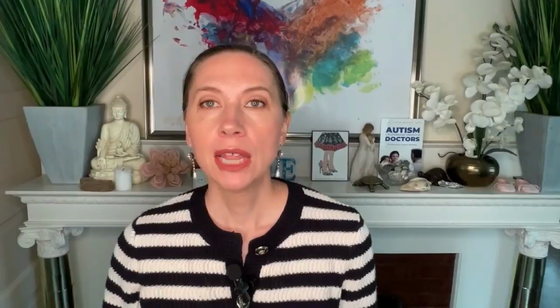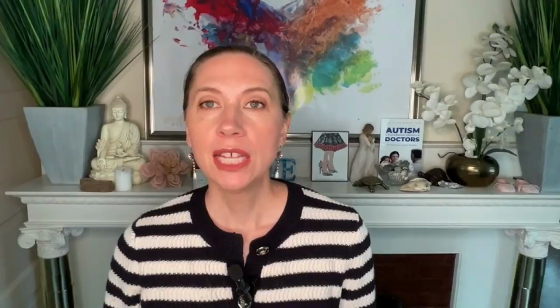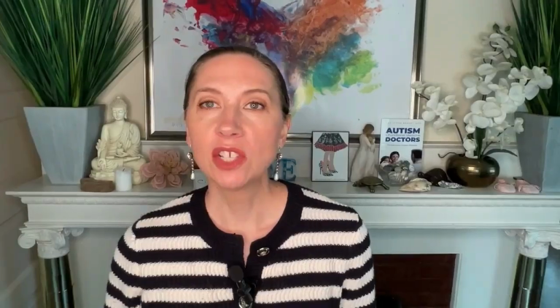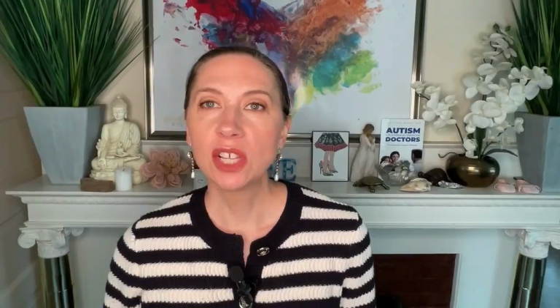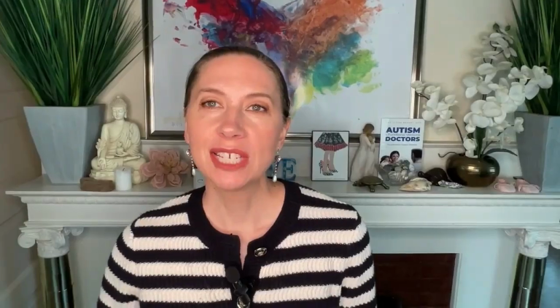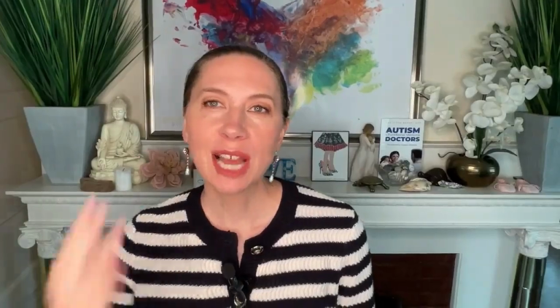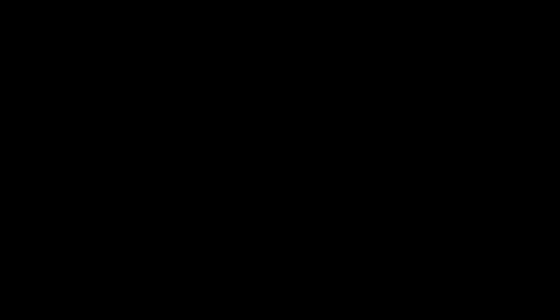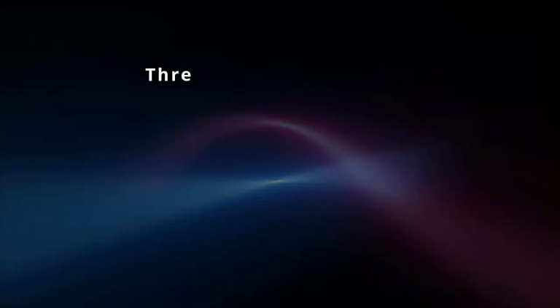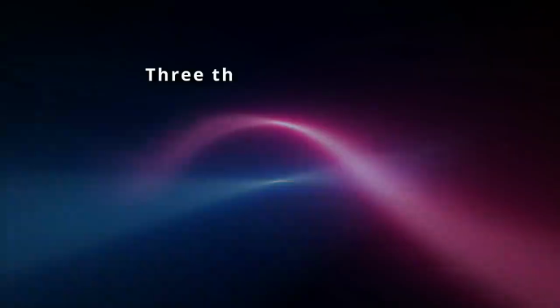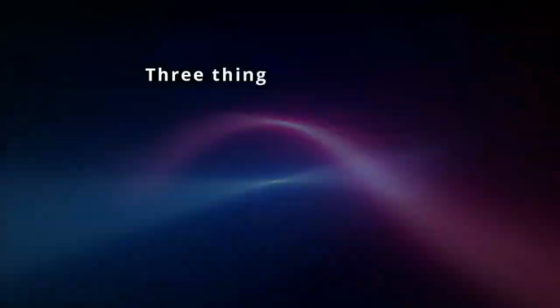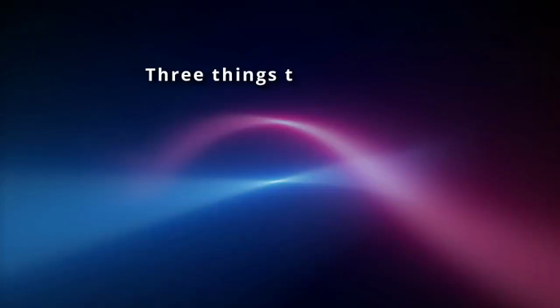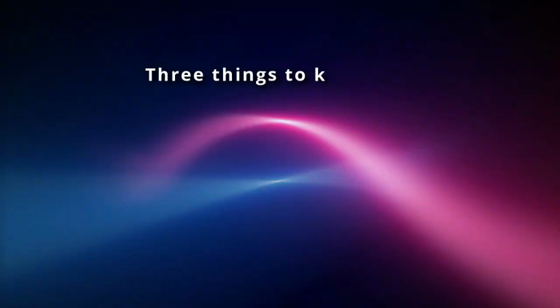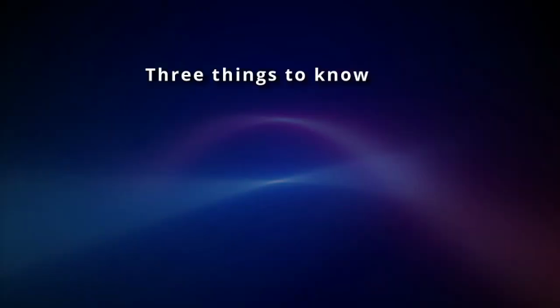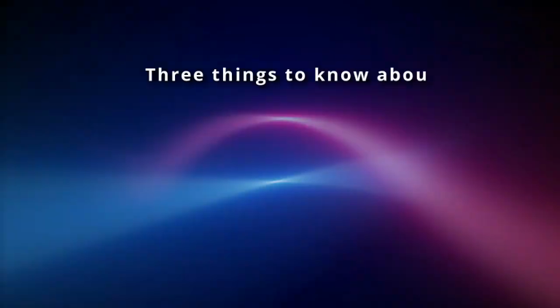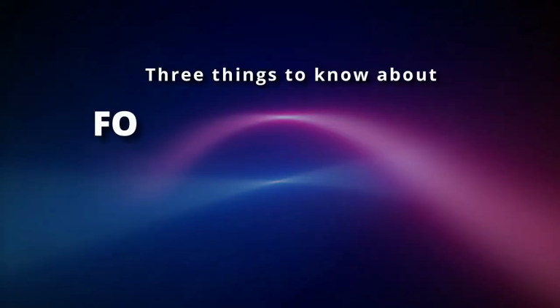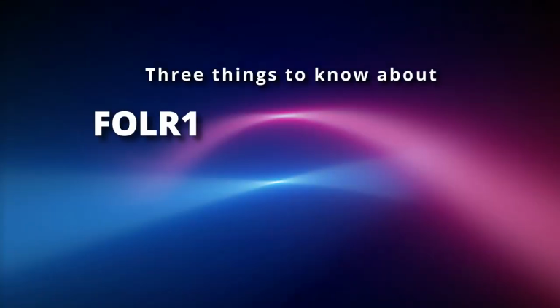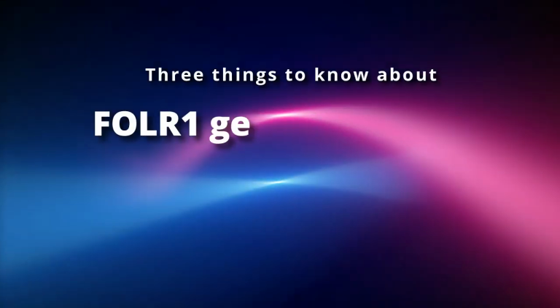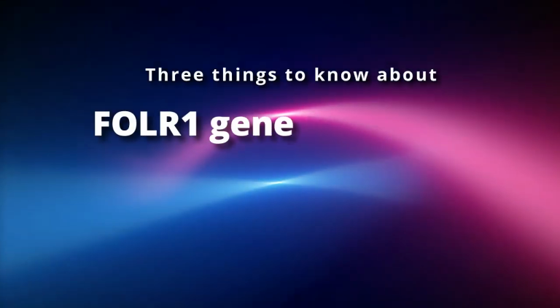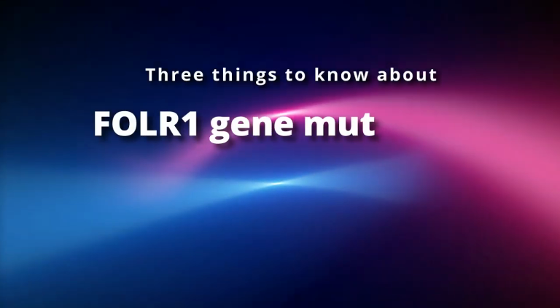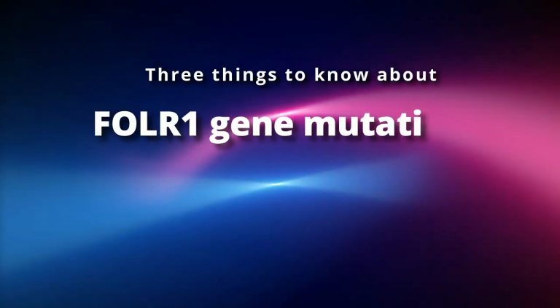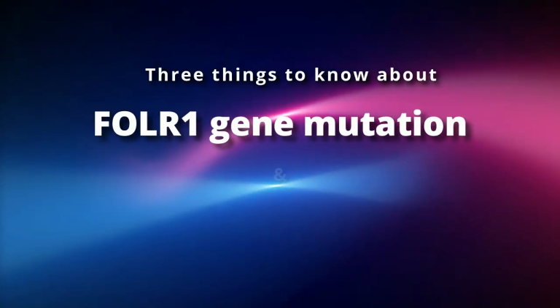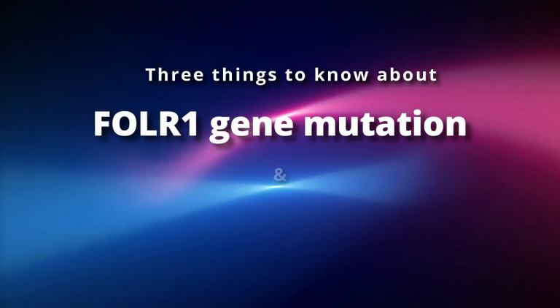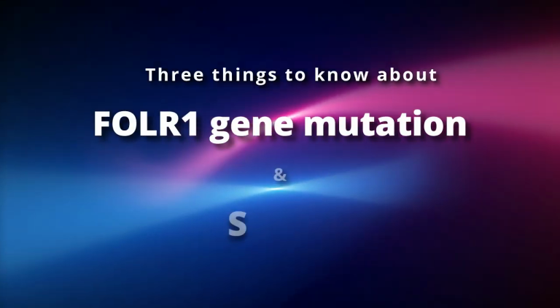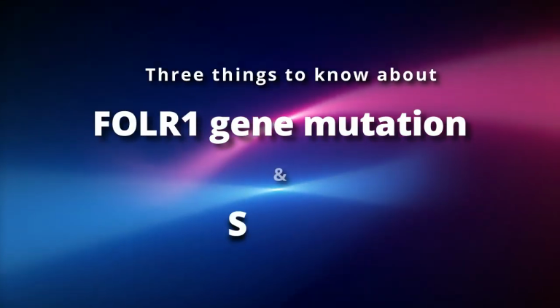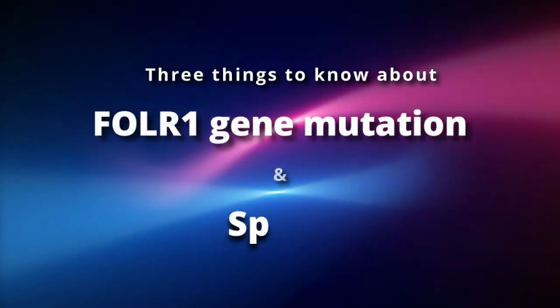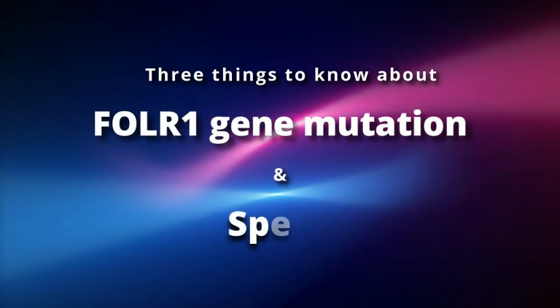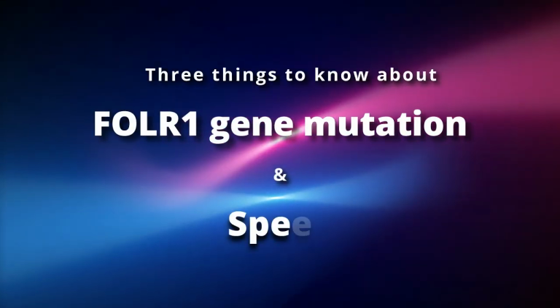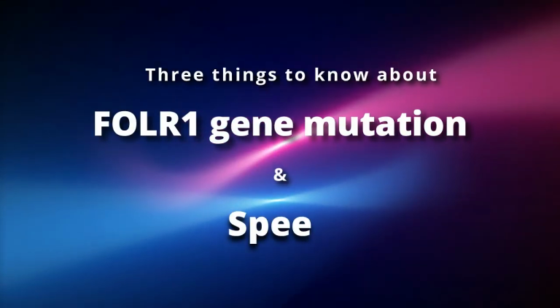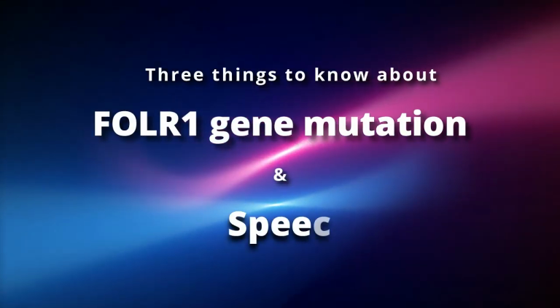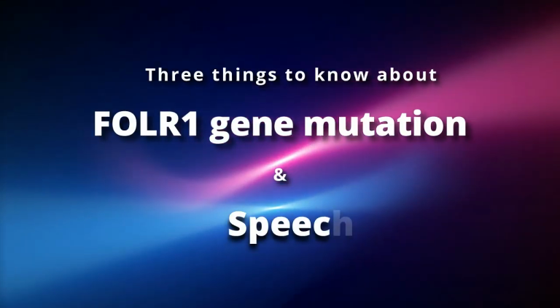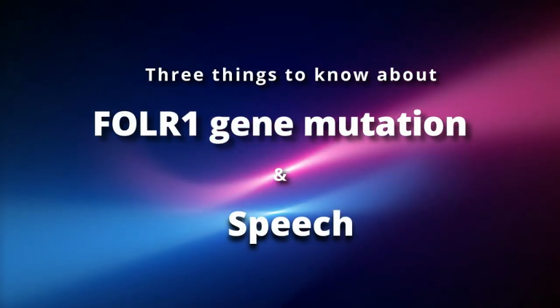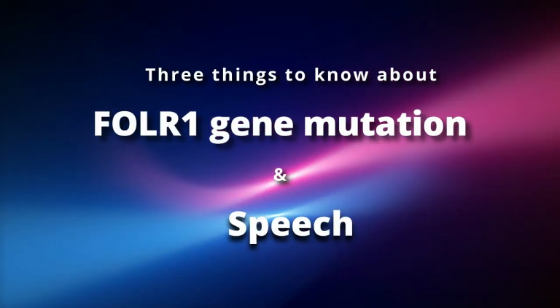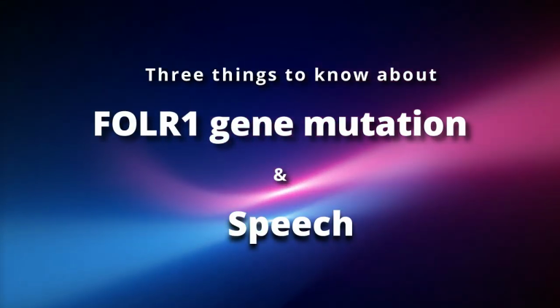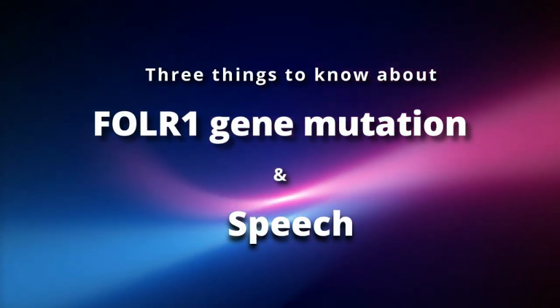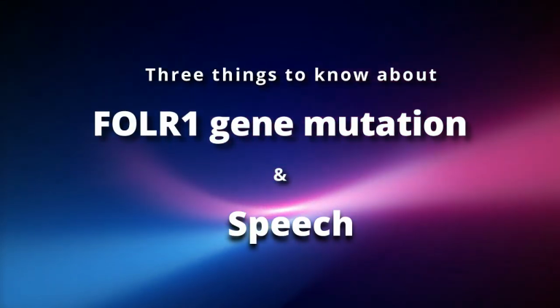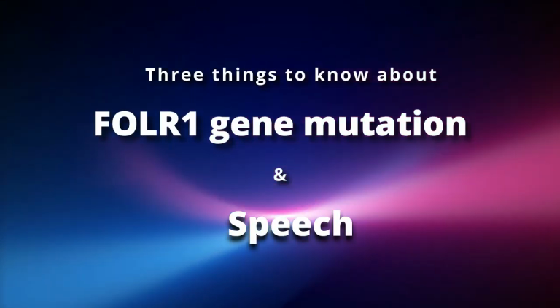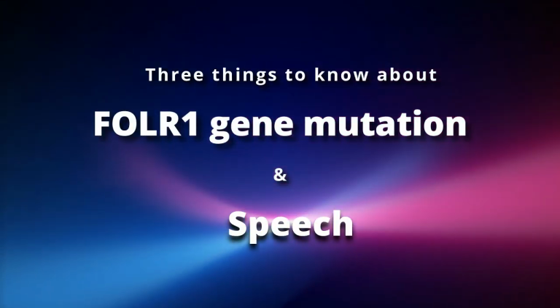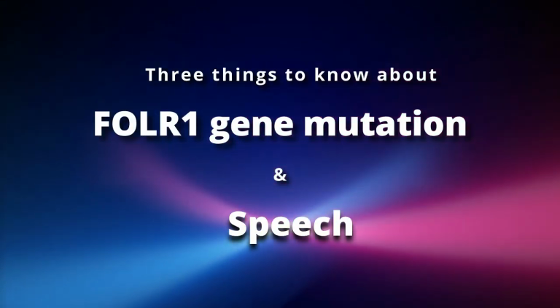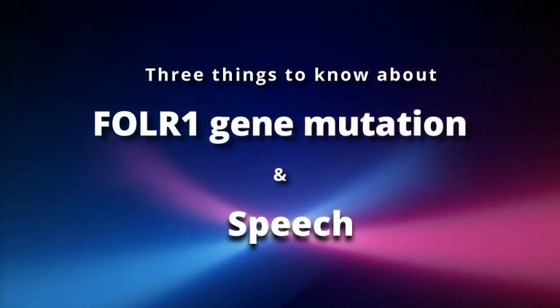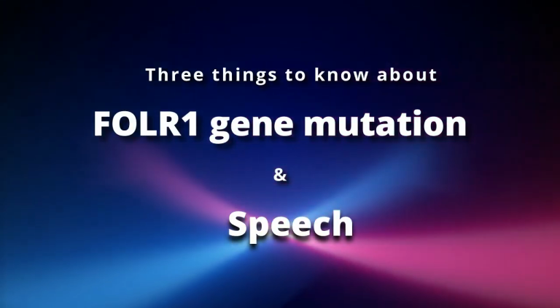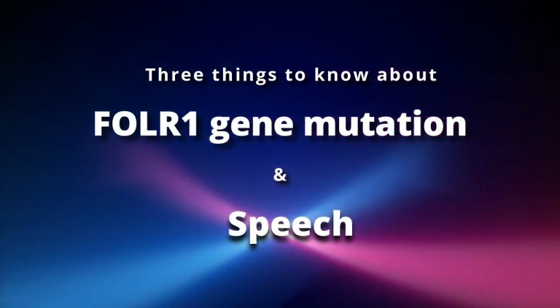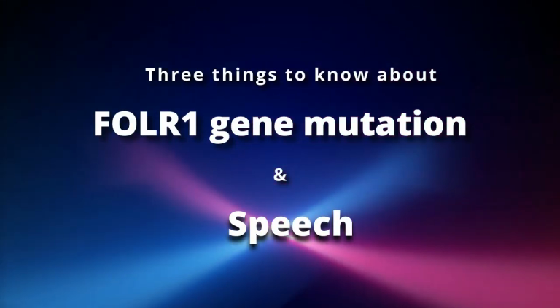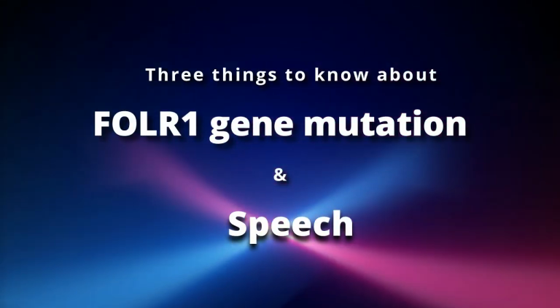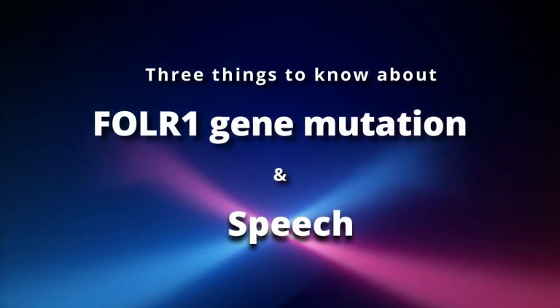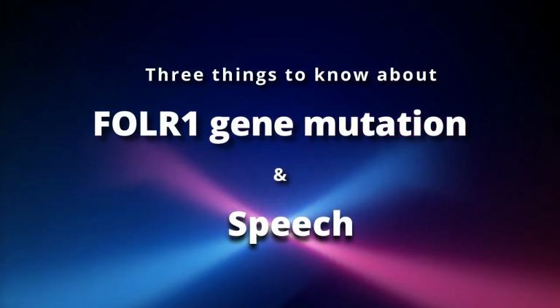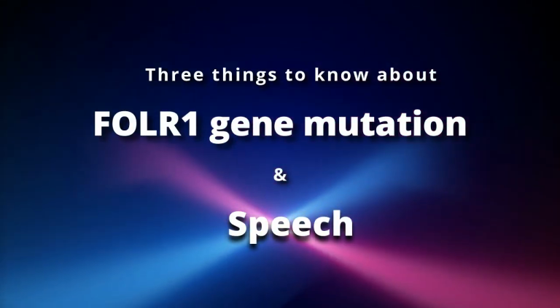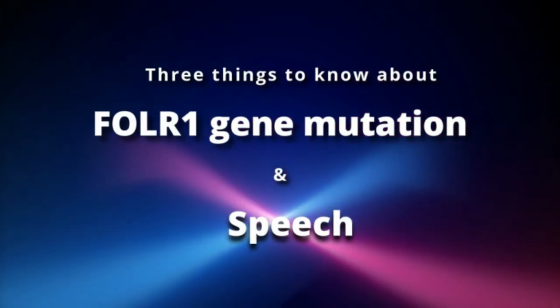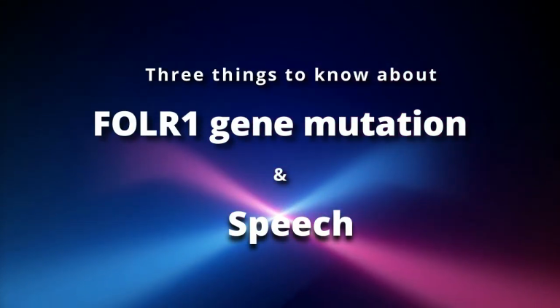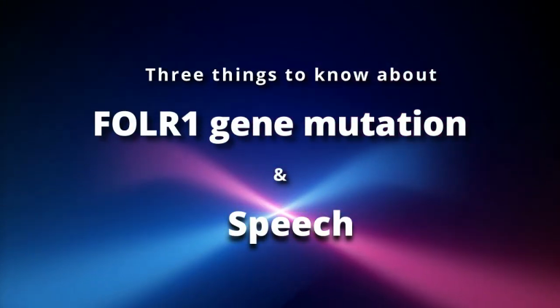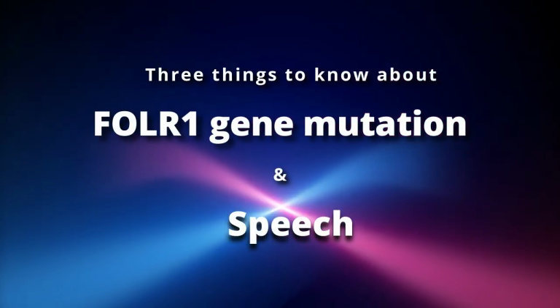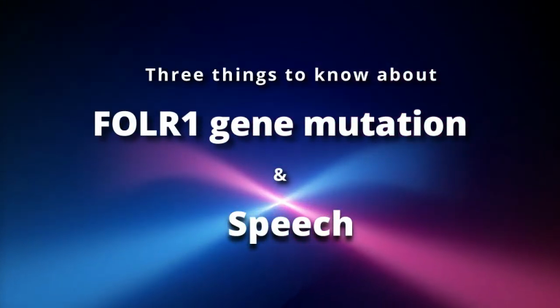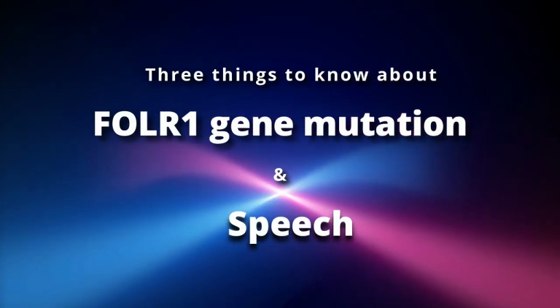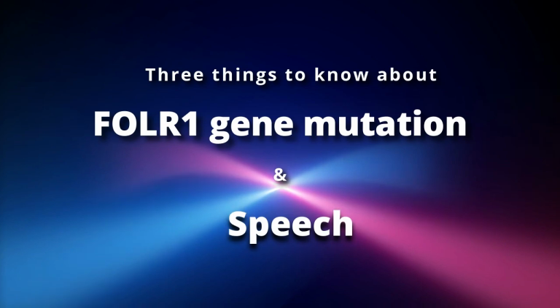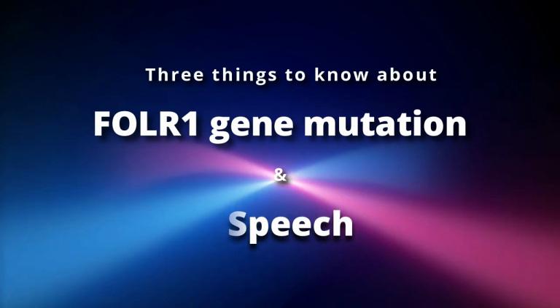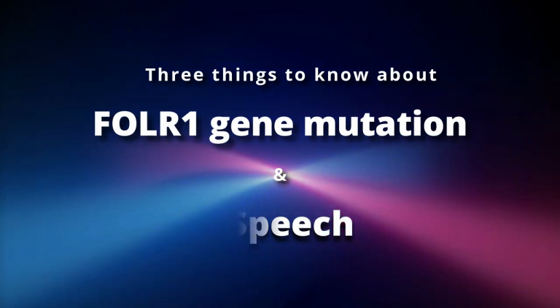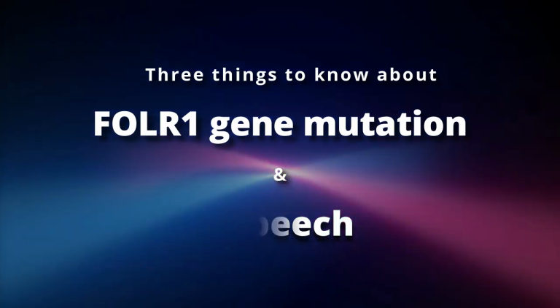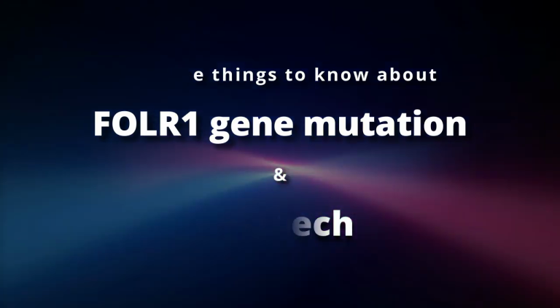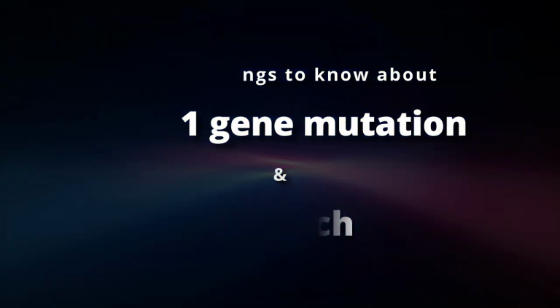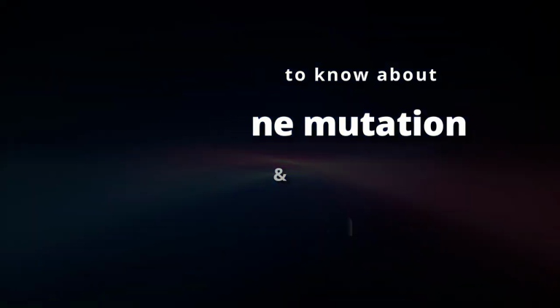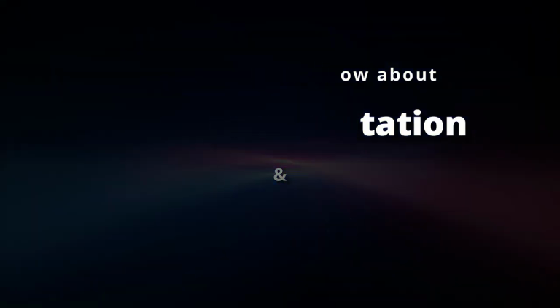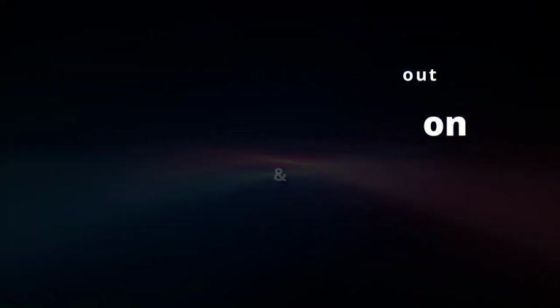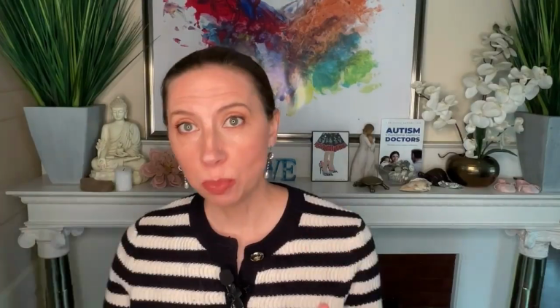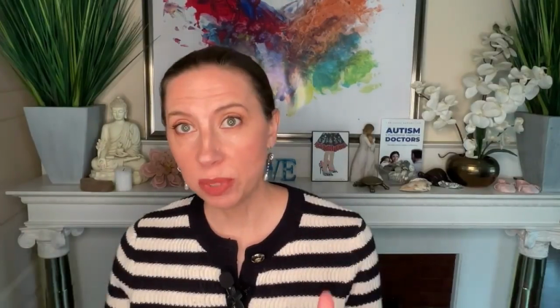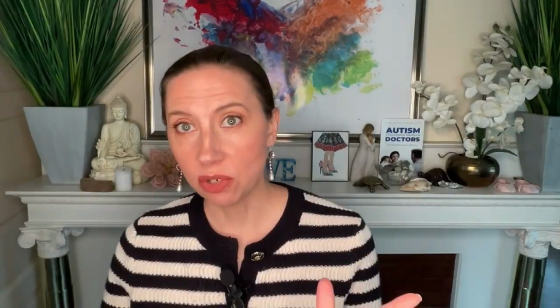These are the top three things you need to know about the FOLR1 gene mutation and speech.